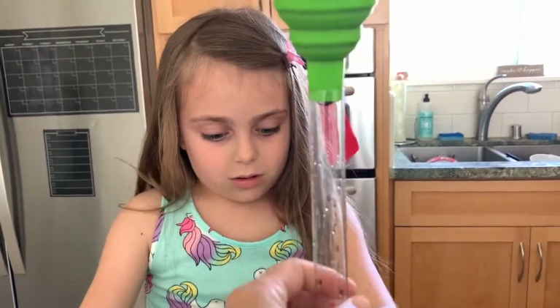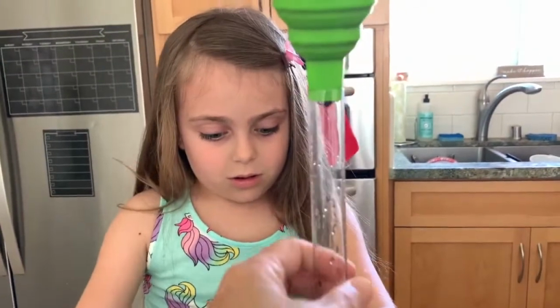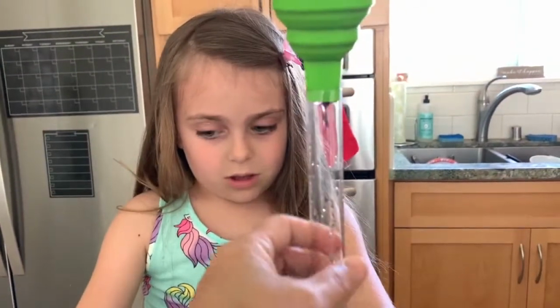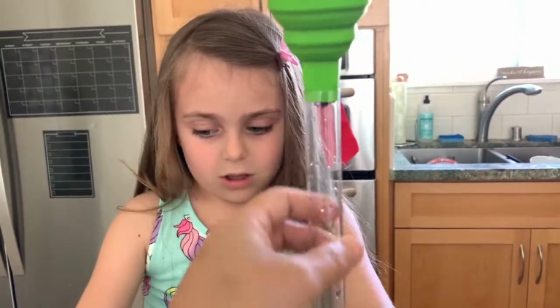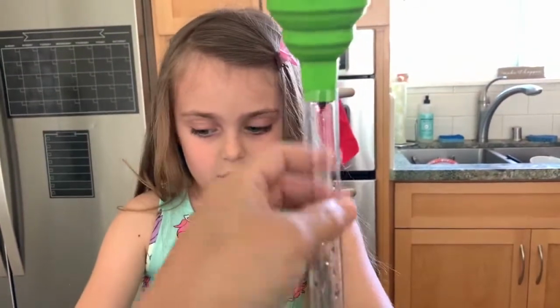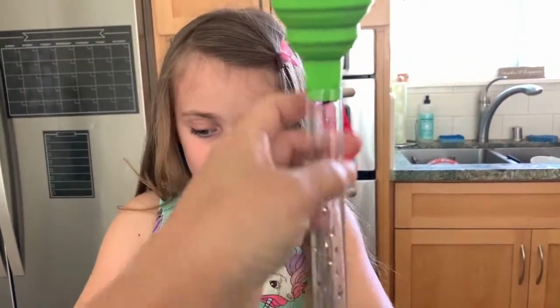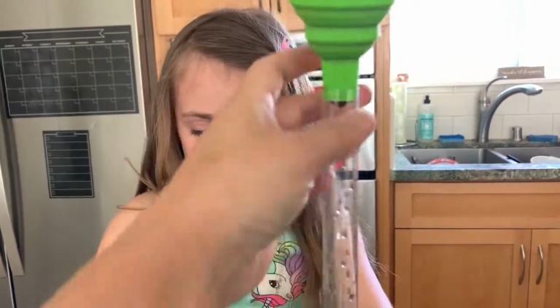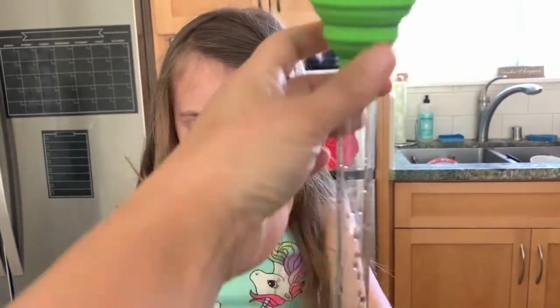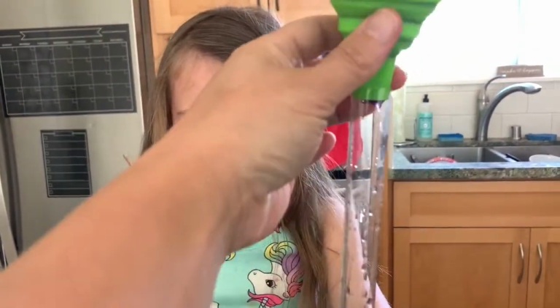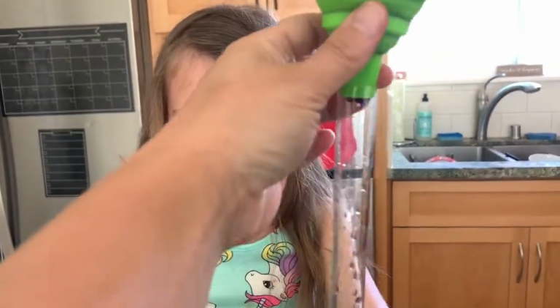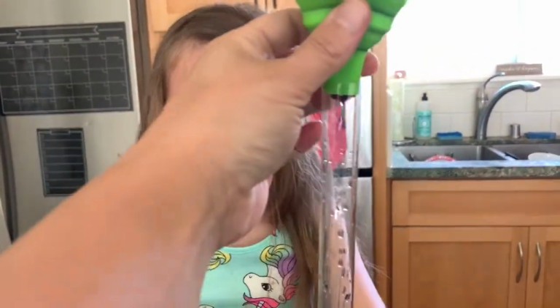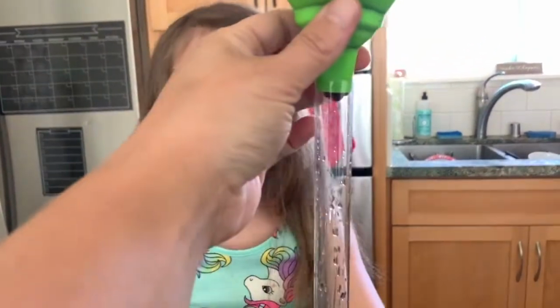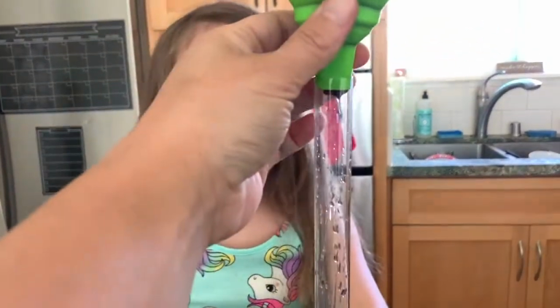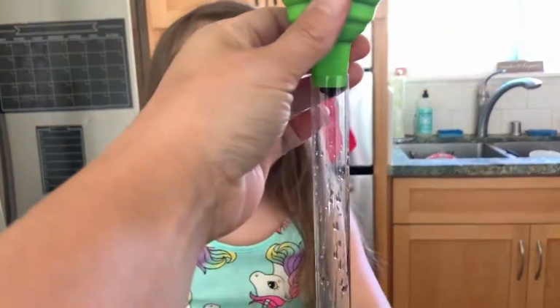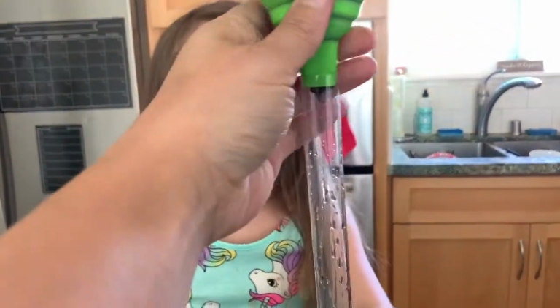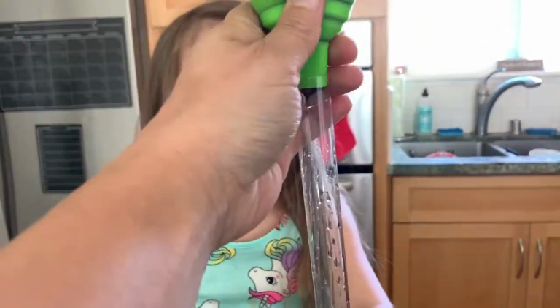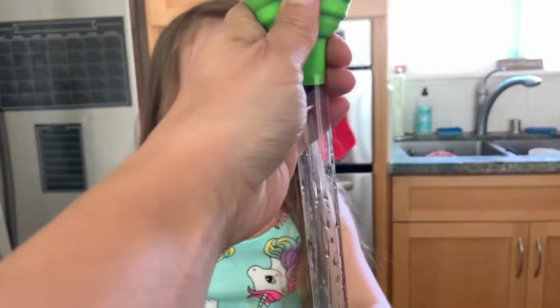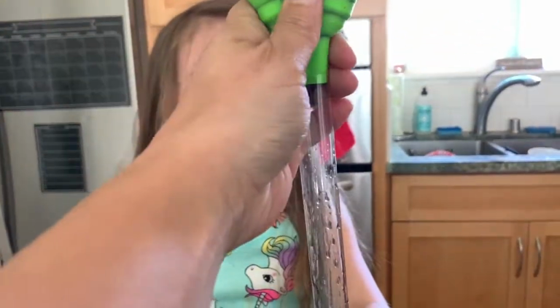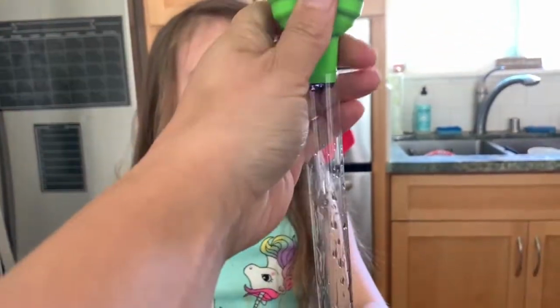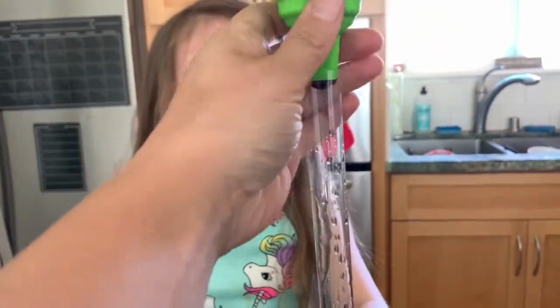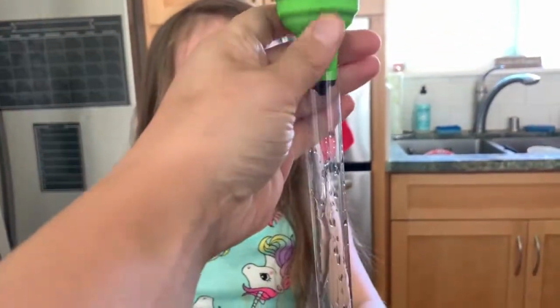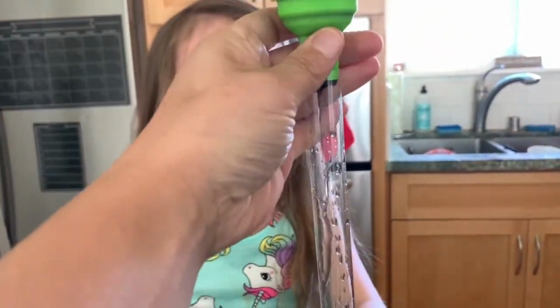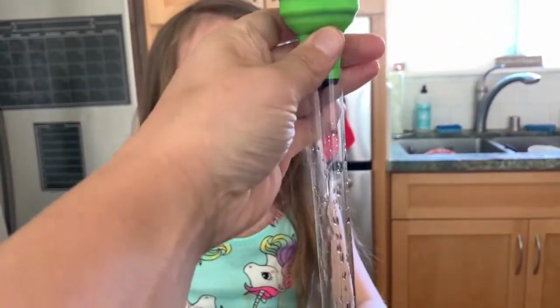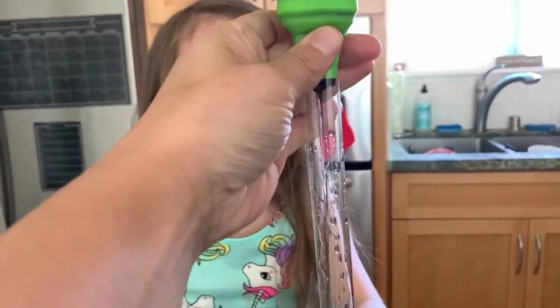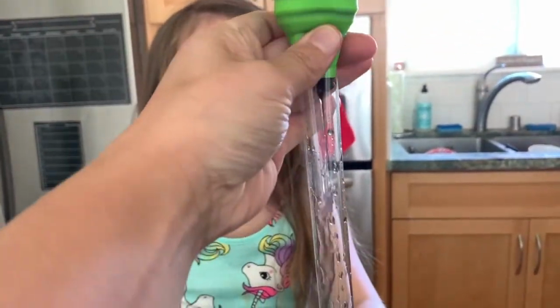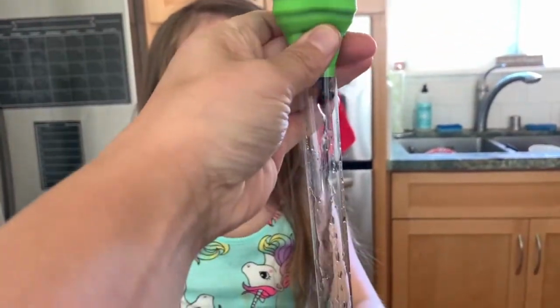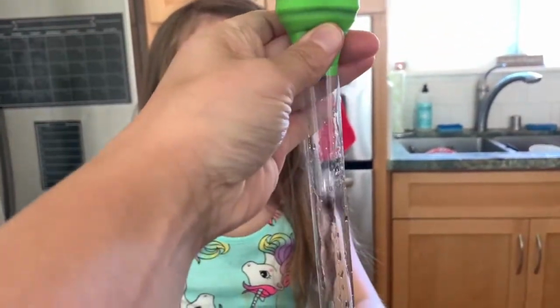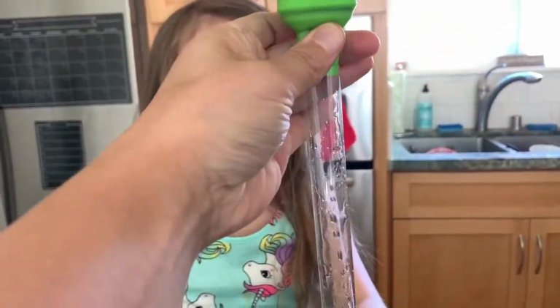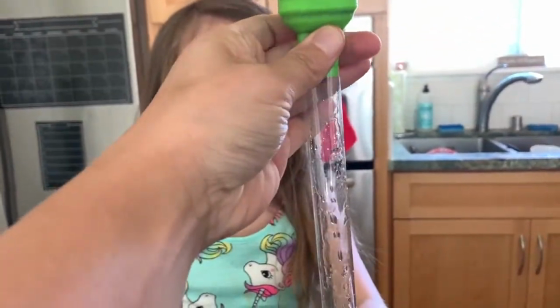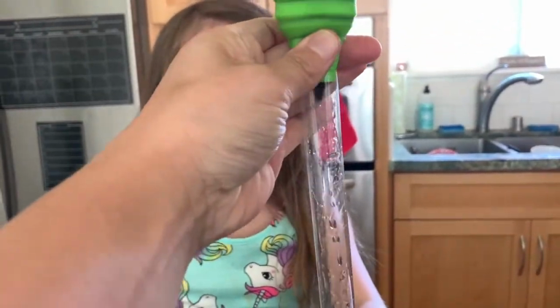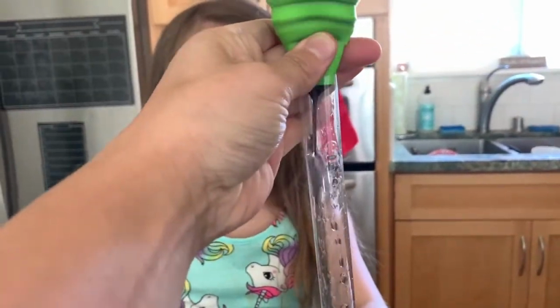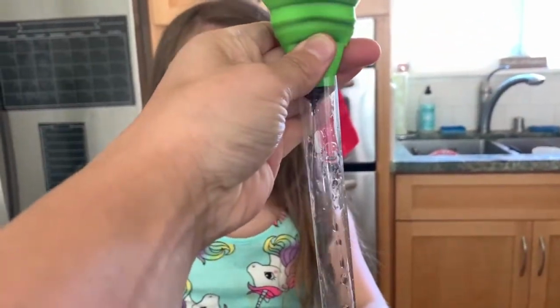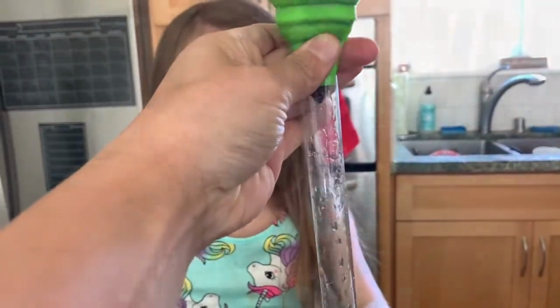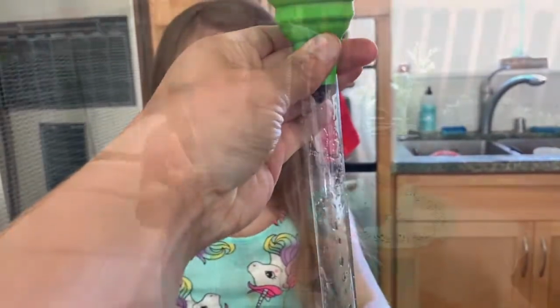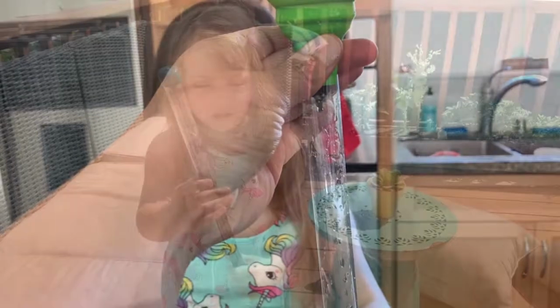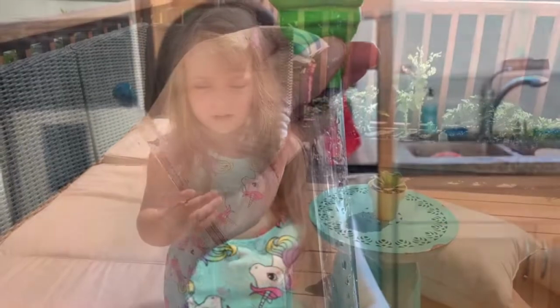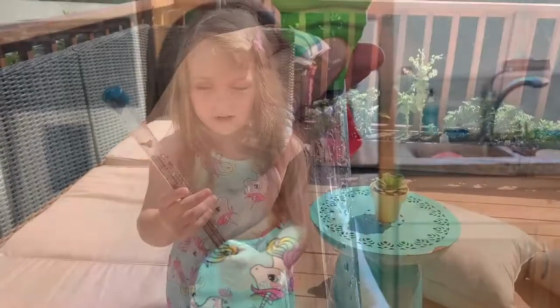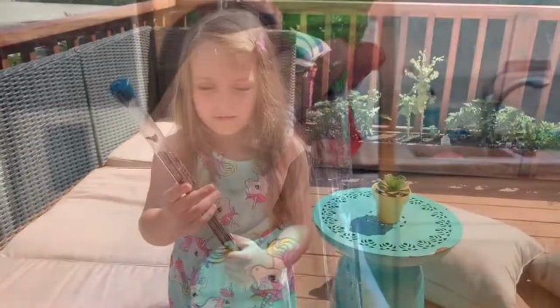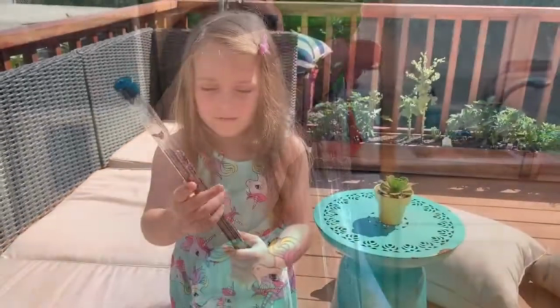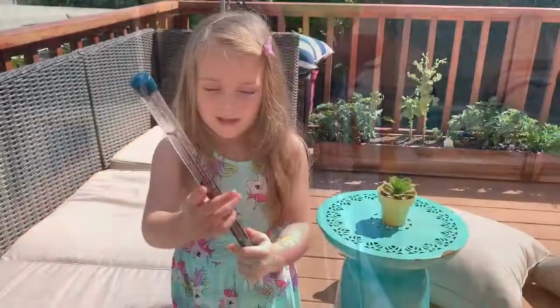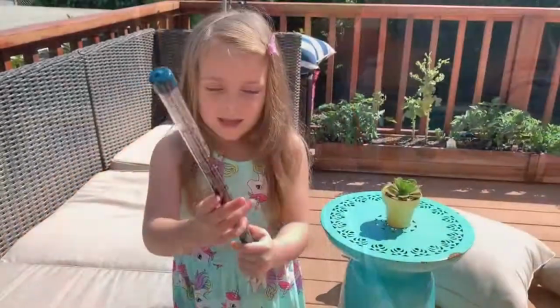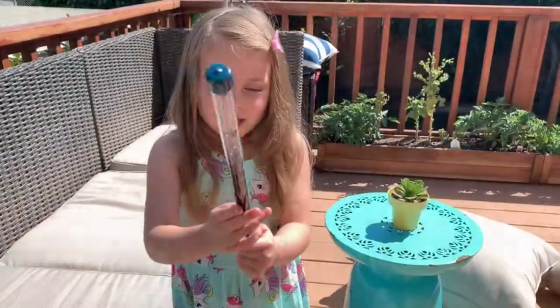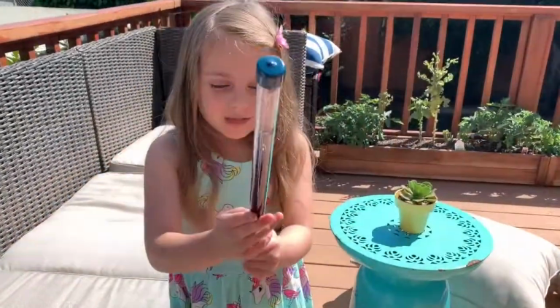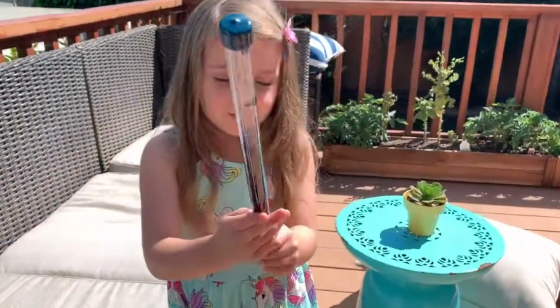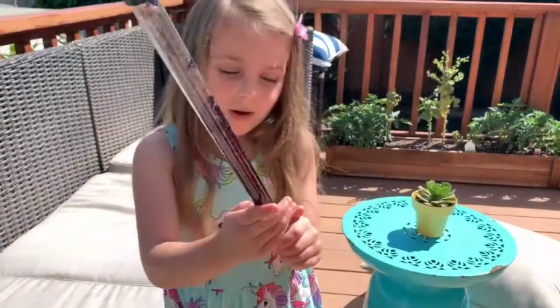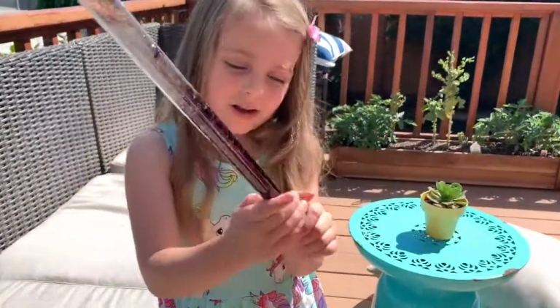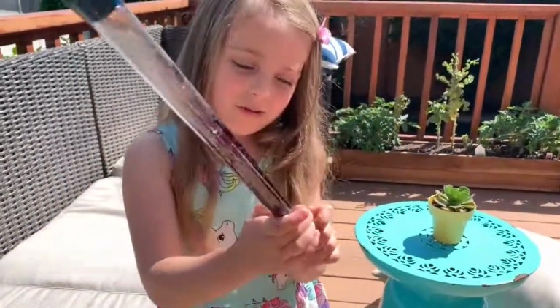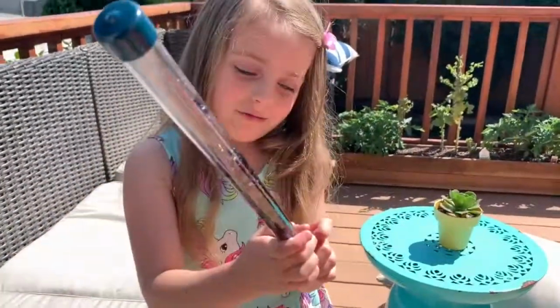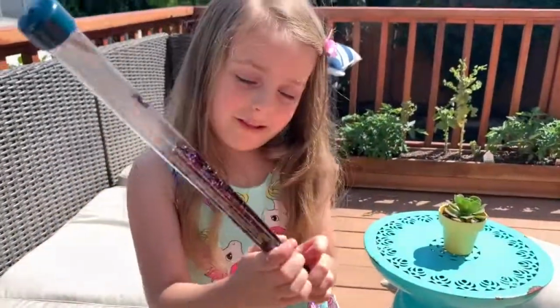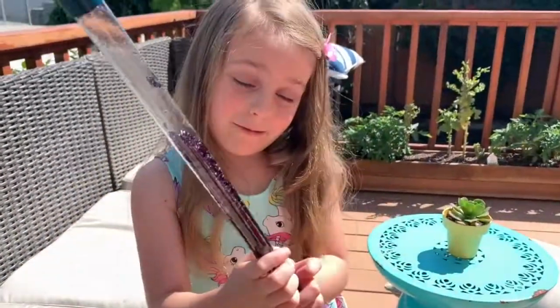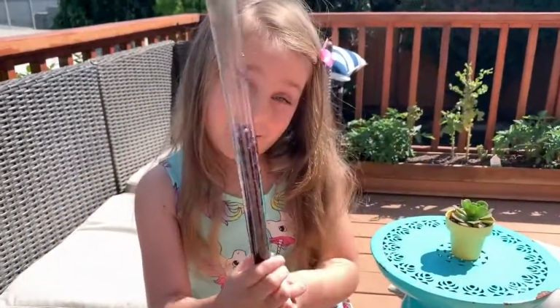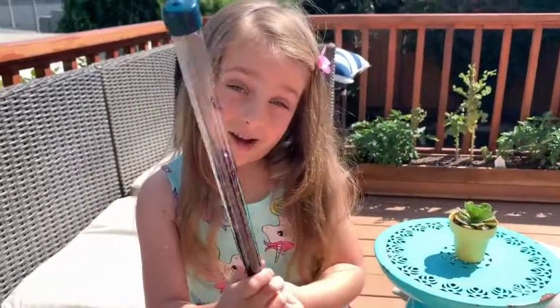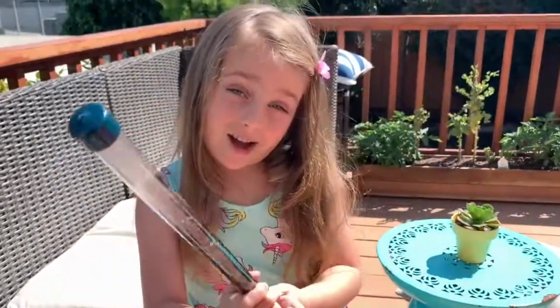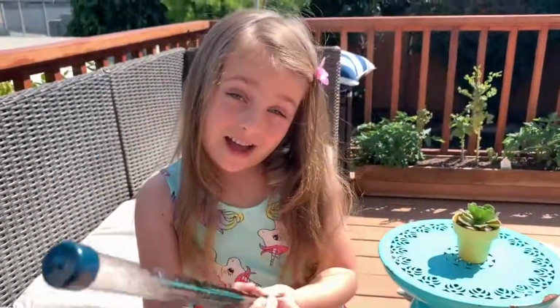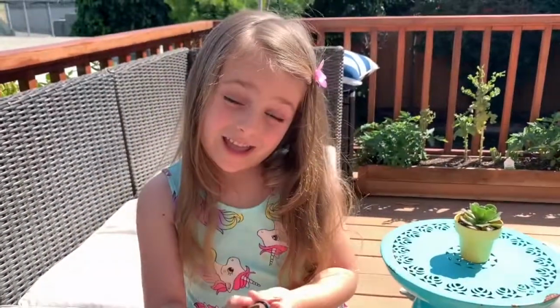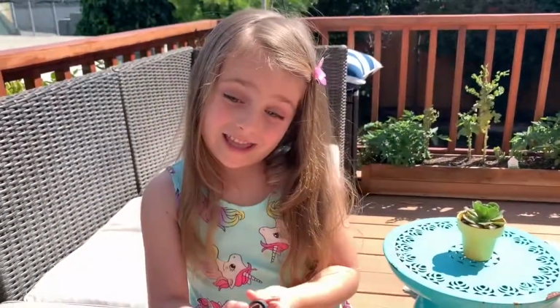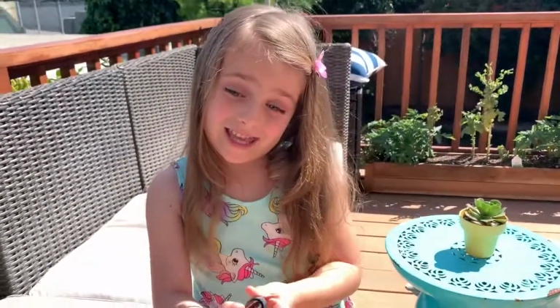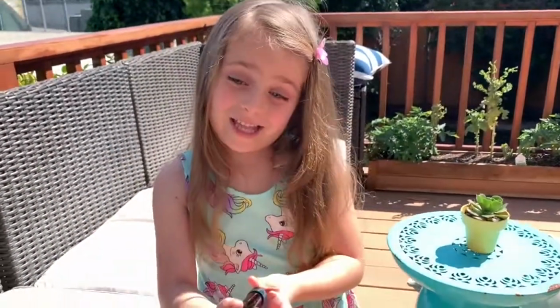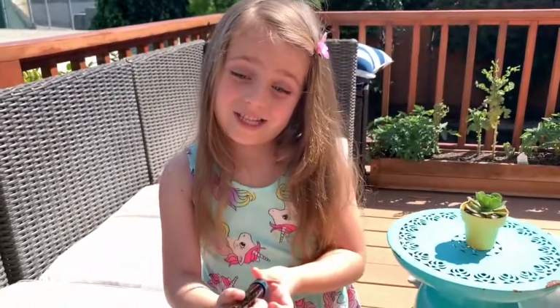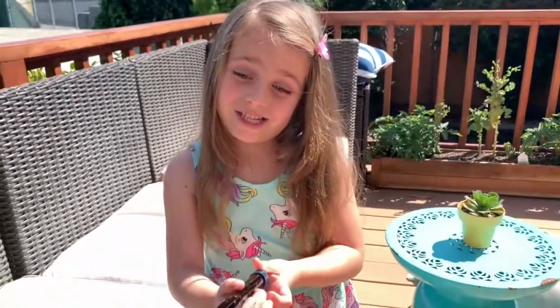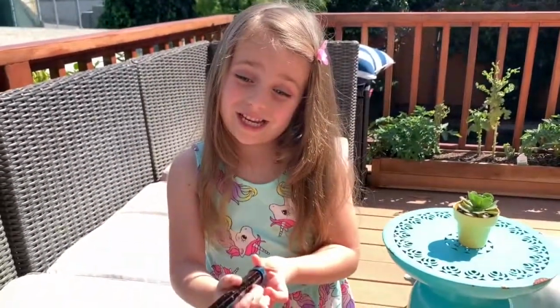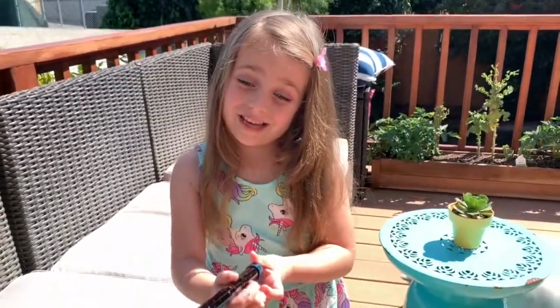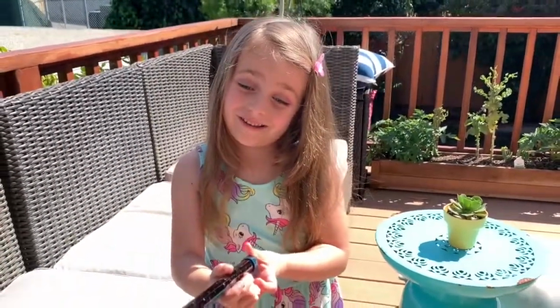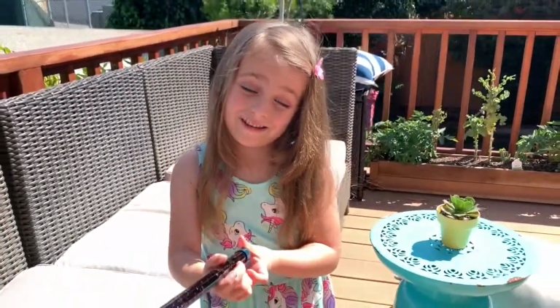It's all down there. Jiggly, sparkly, warm, and jiggly.